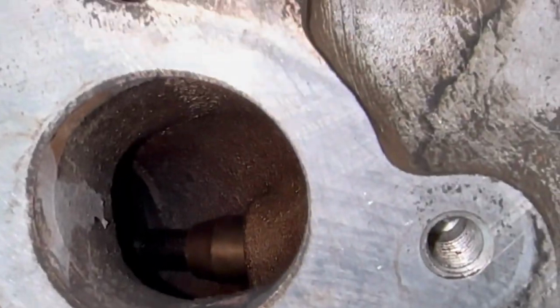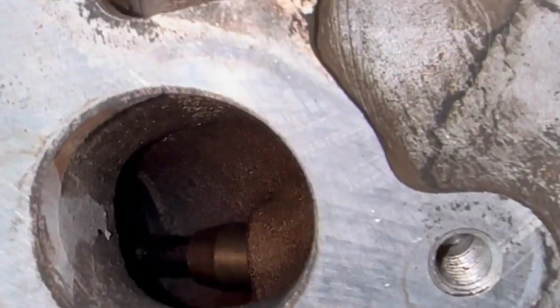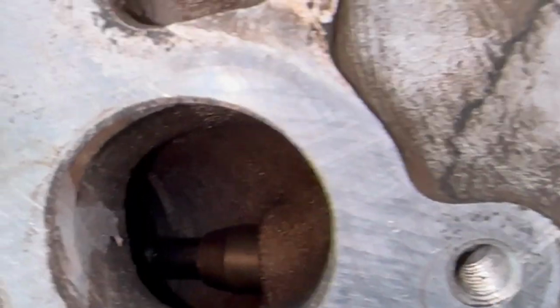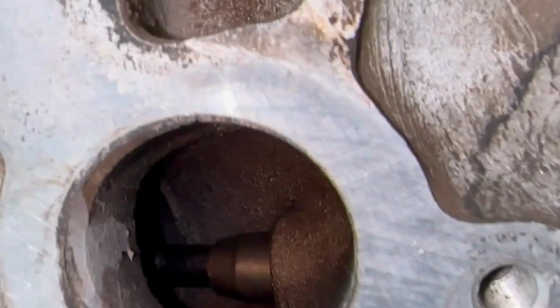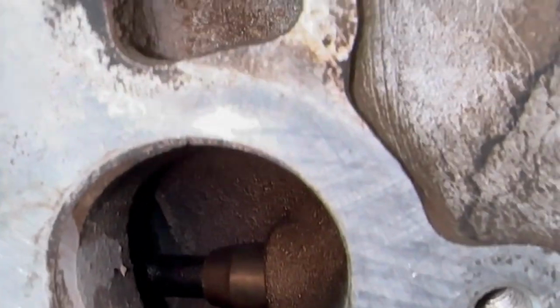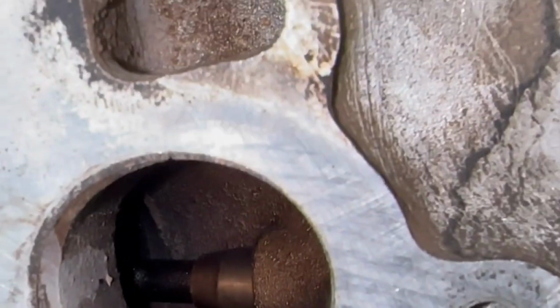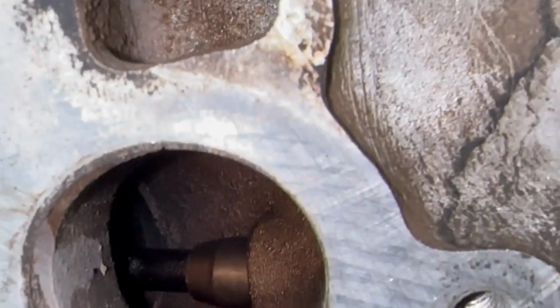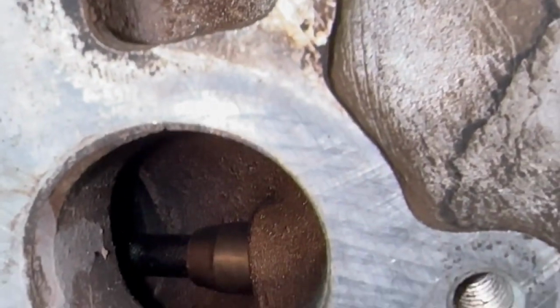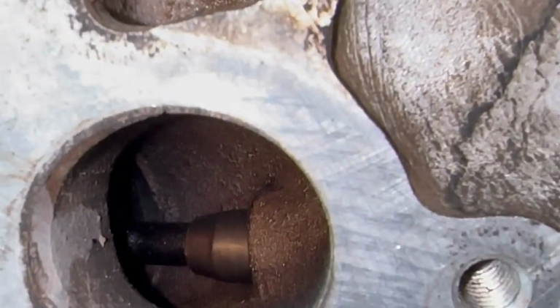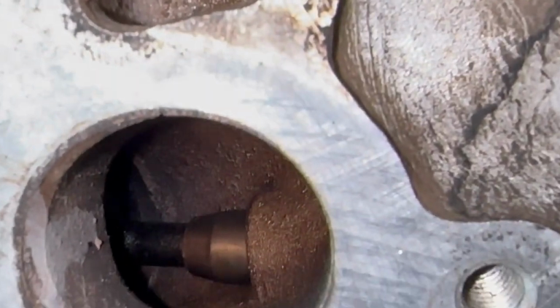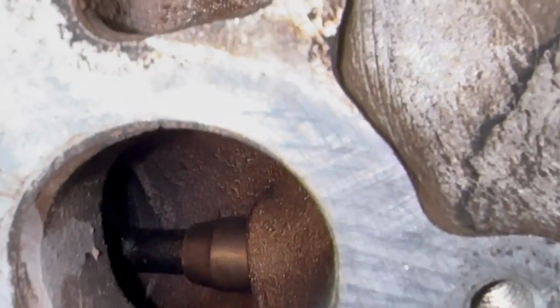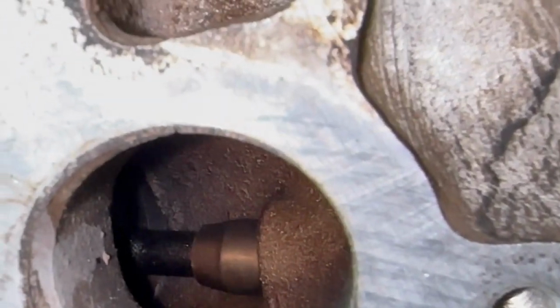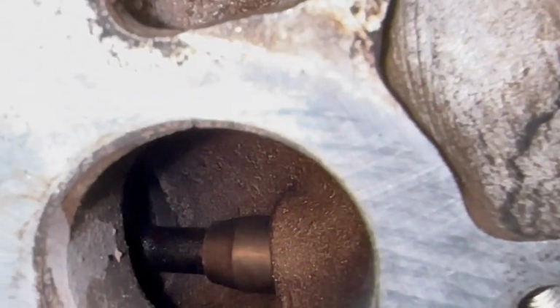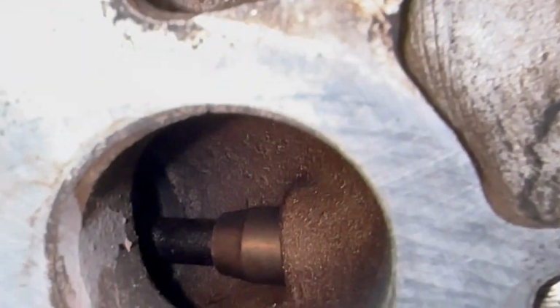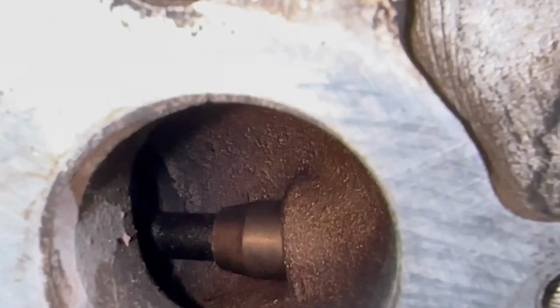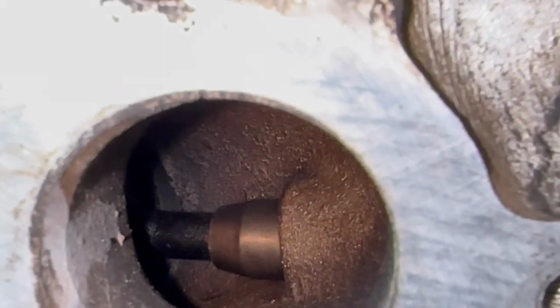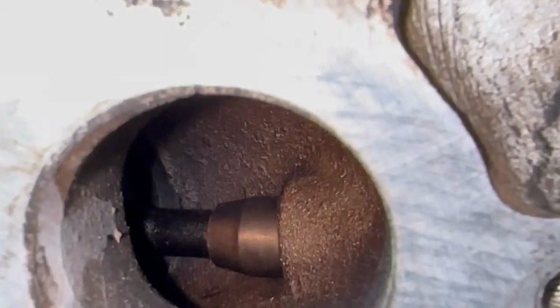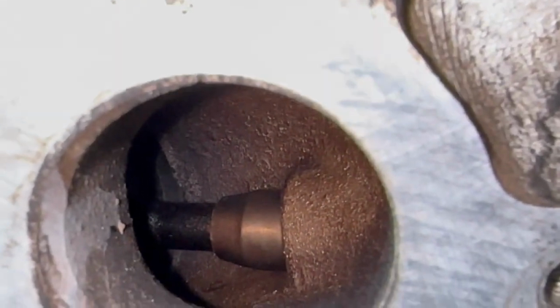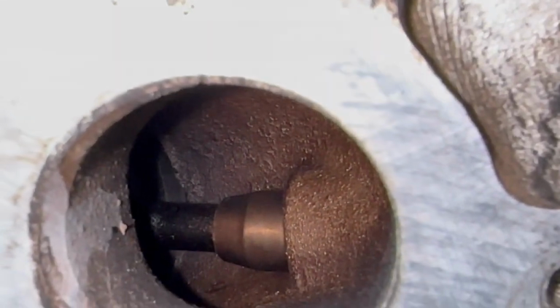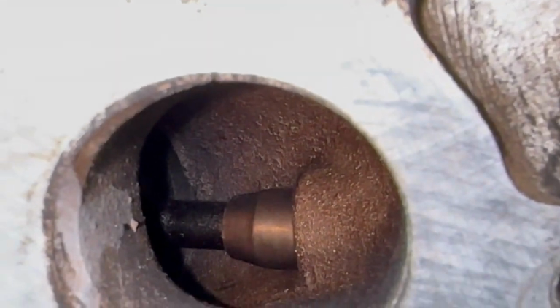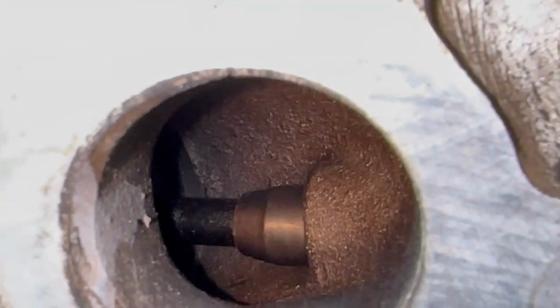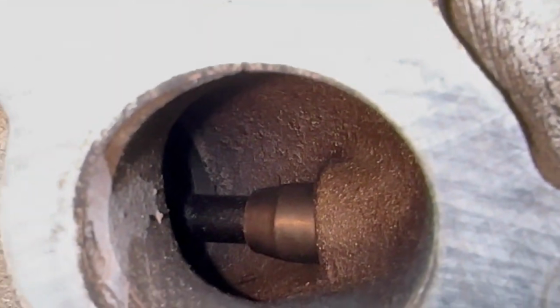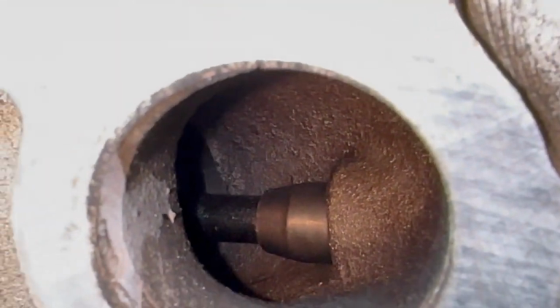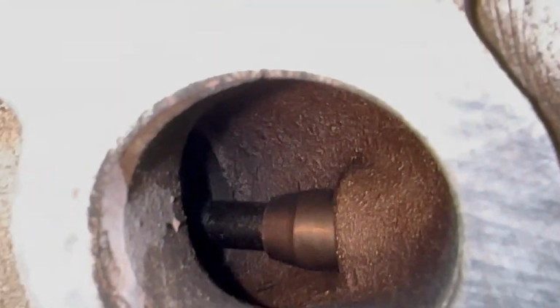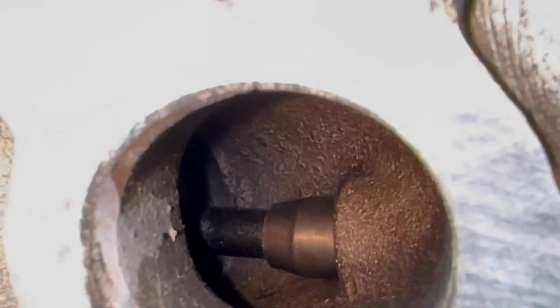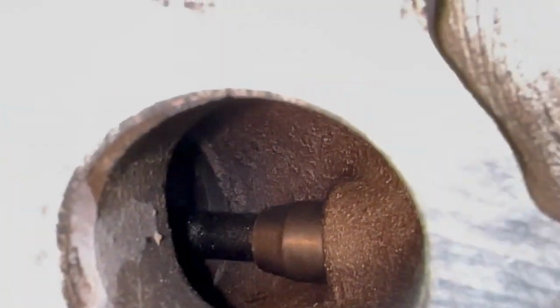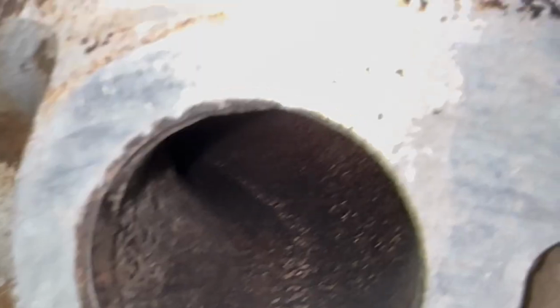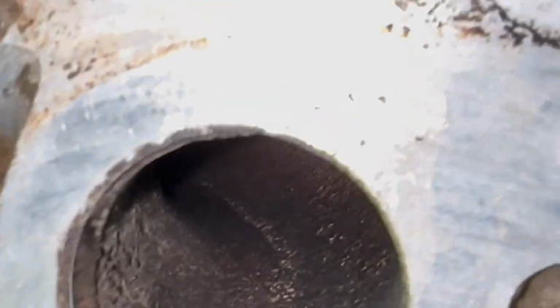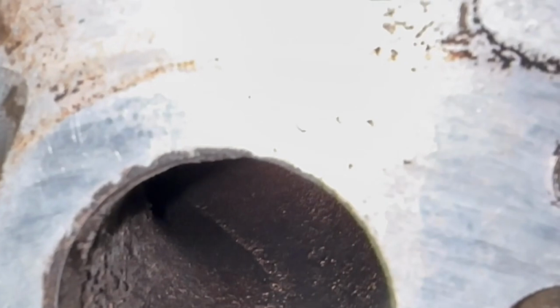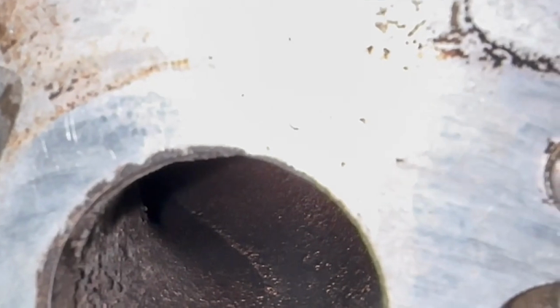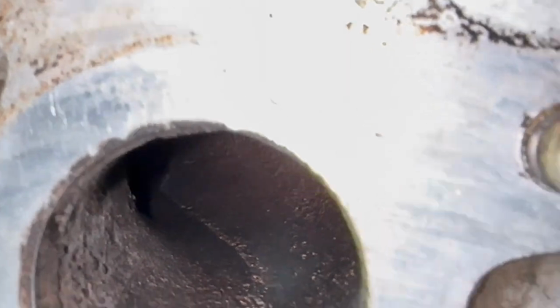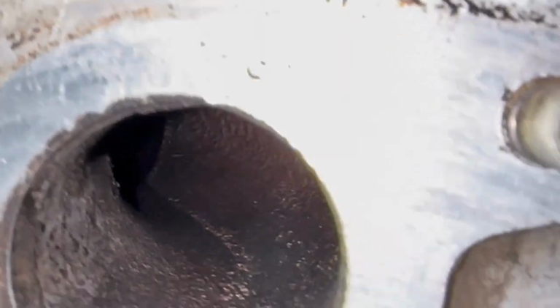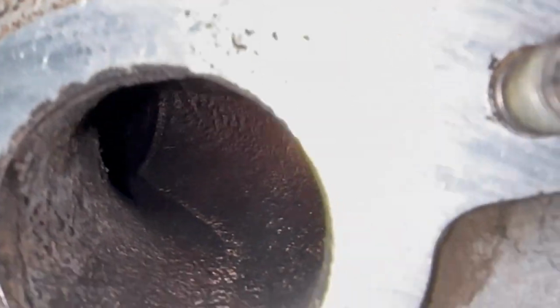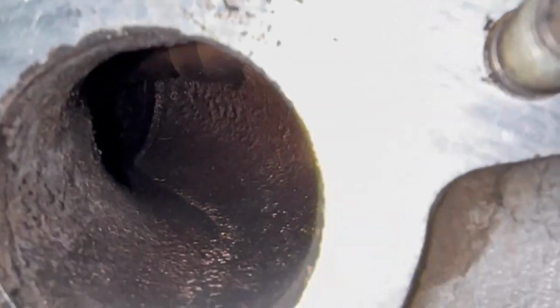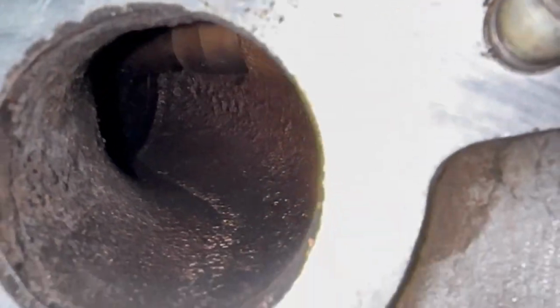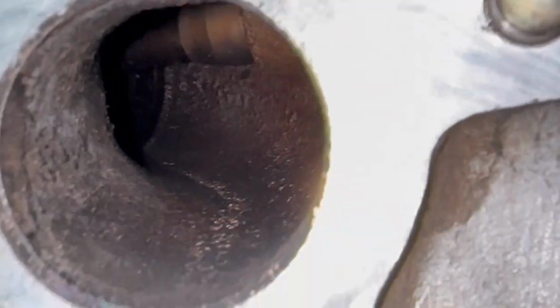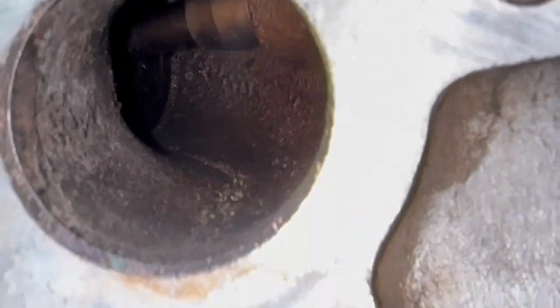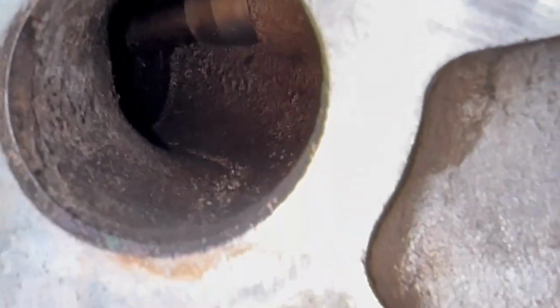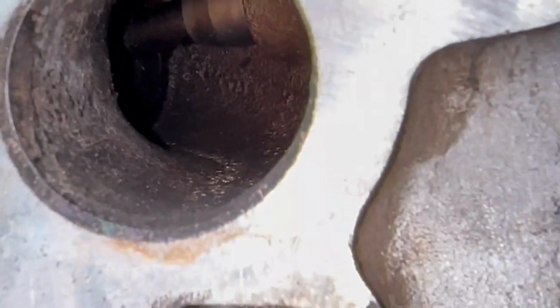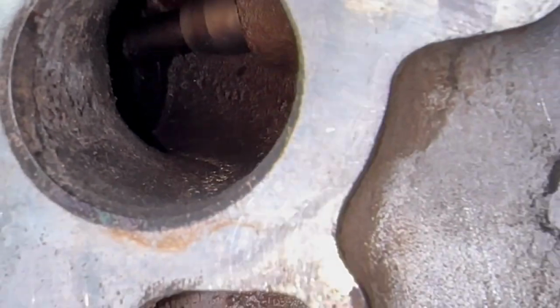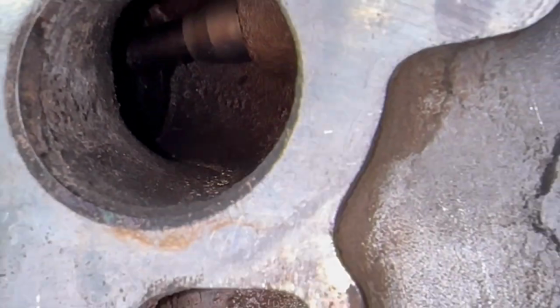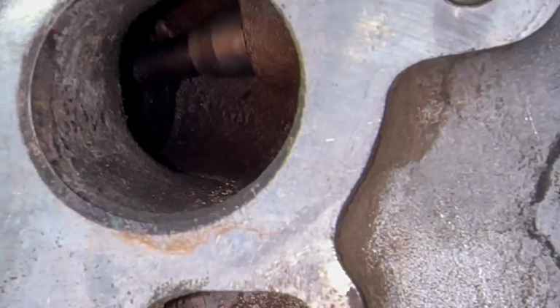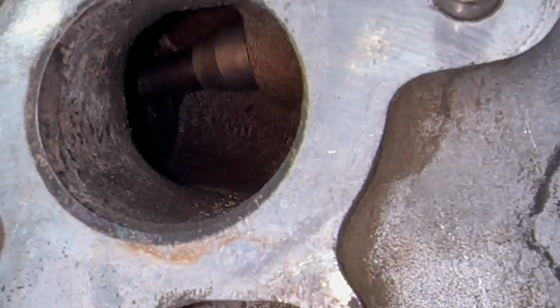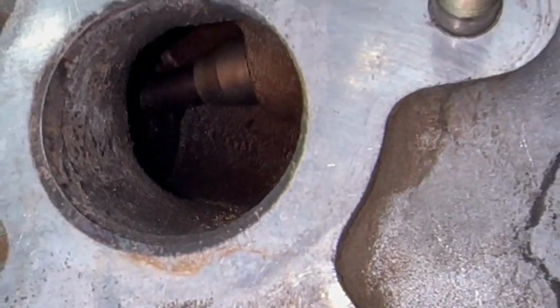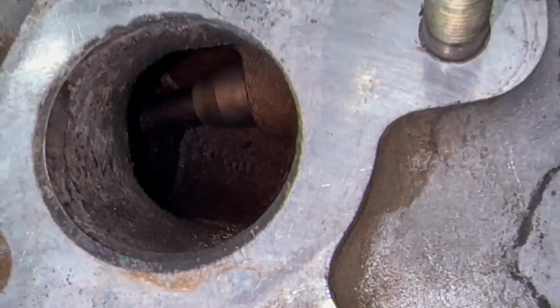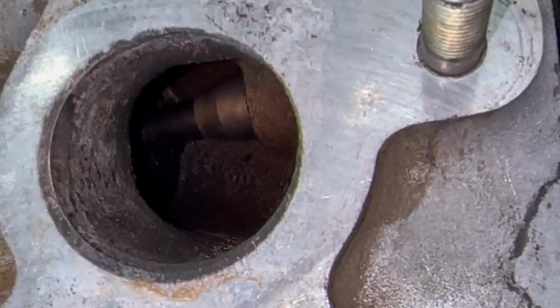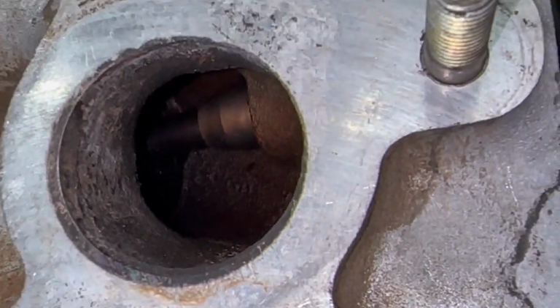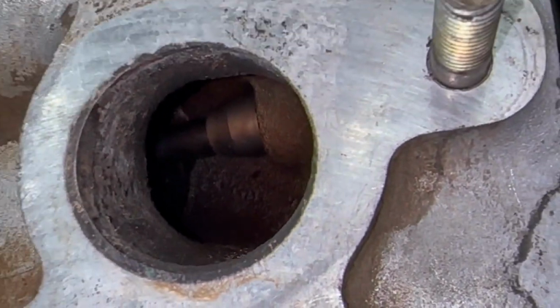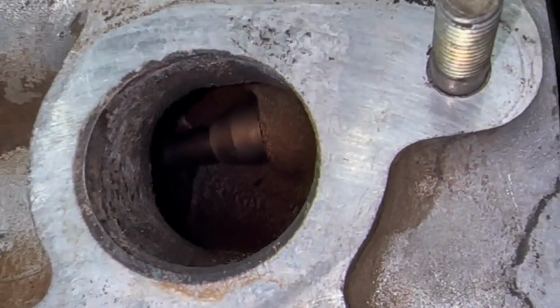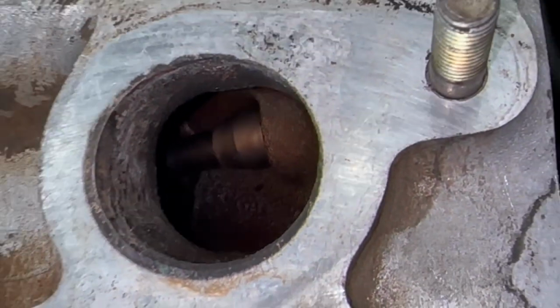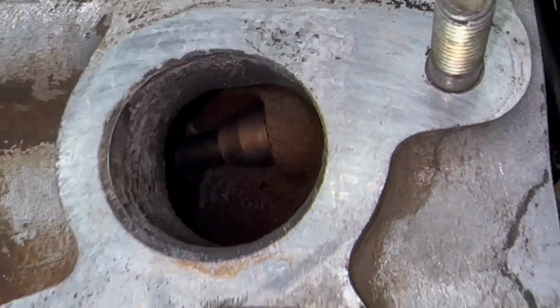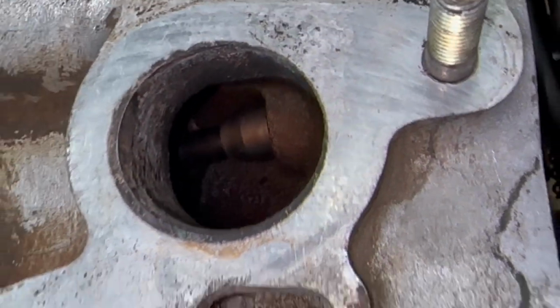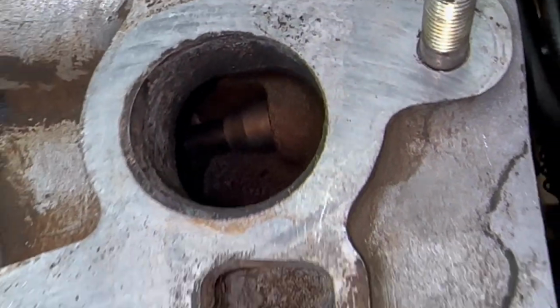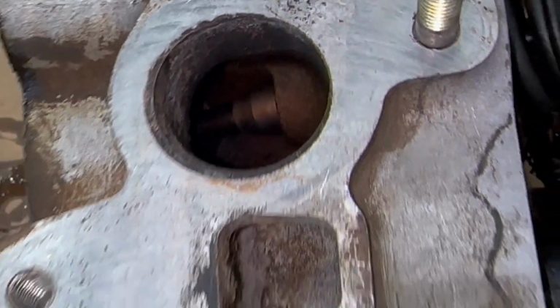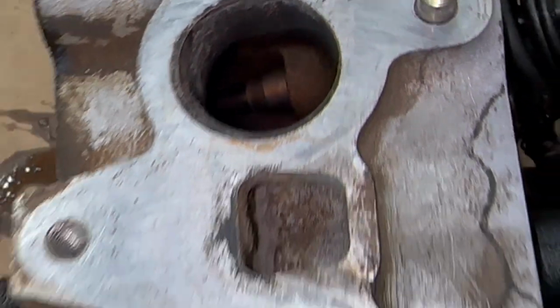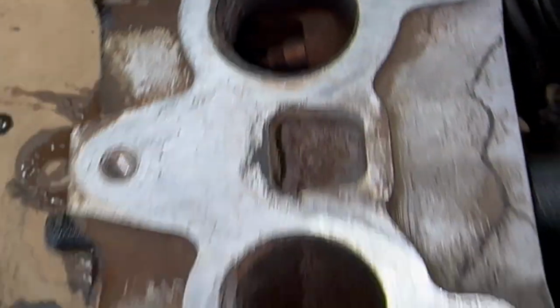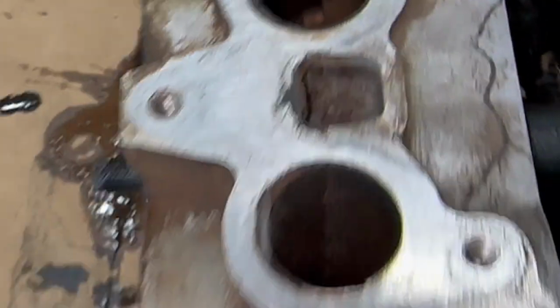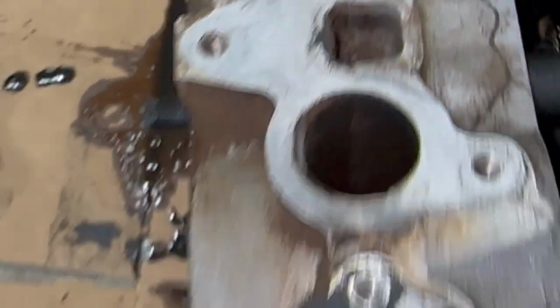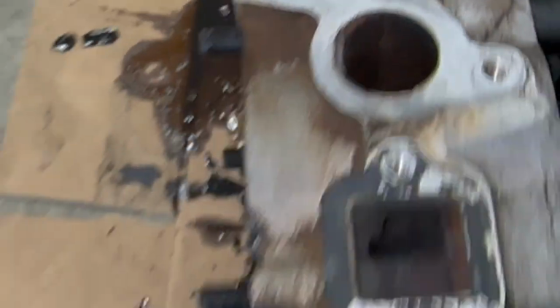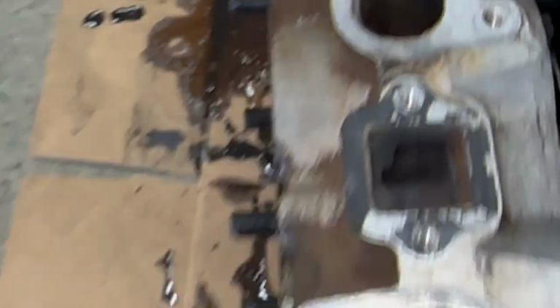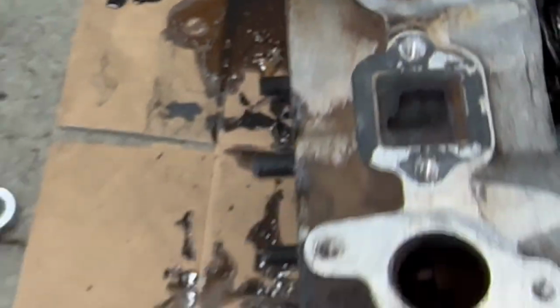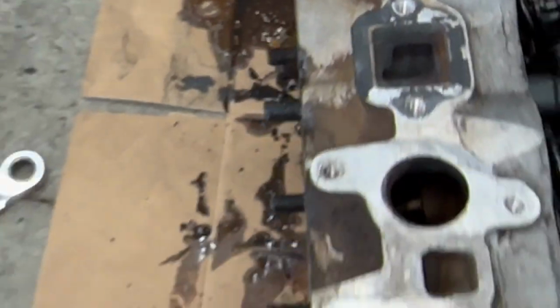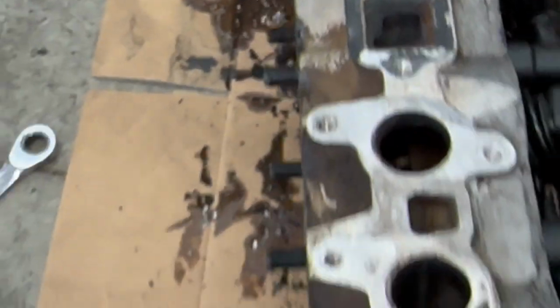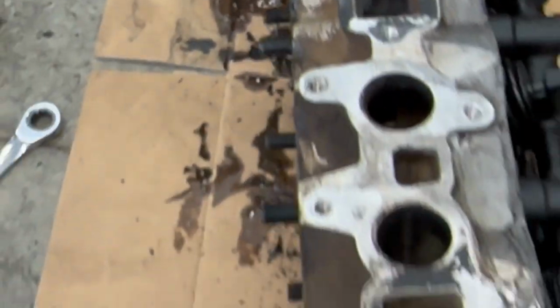The valves are pretty filthy — all these carbon deposits are on there pretty good, at least on the exhaust side. But aside from that I don't see anything bad. Let's see if there's any rust on the intake valves from not having a carb around the engine all those years. This looks great — I guess it's pretty dry out there in western Oklahoma.